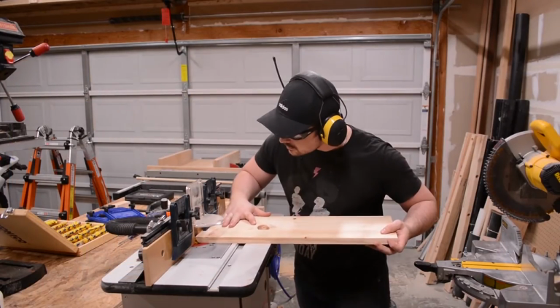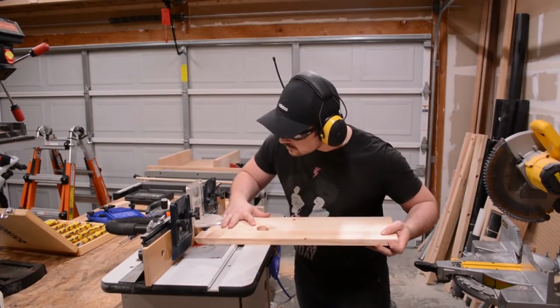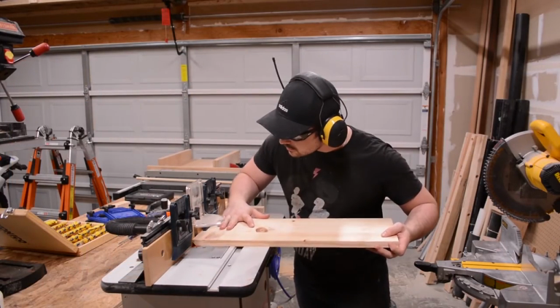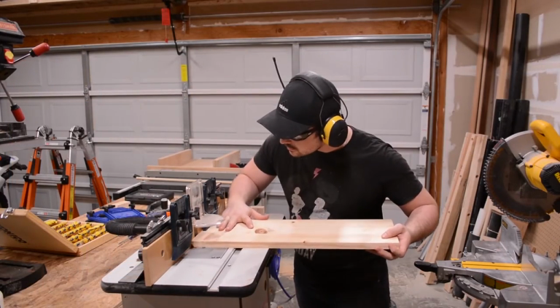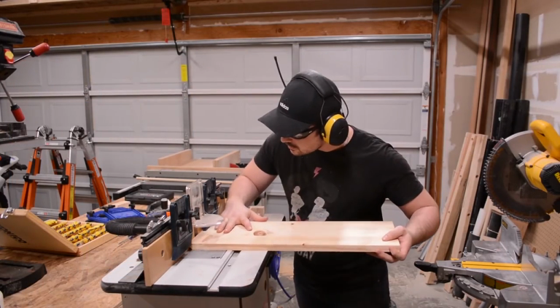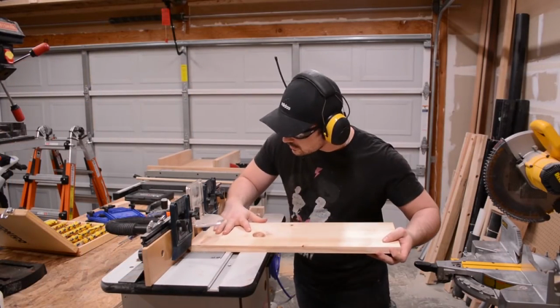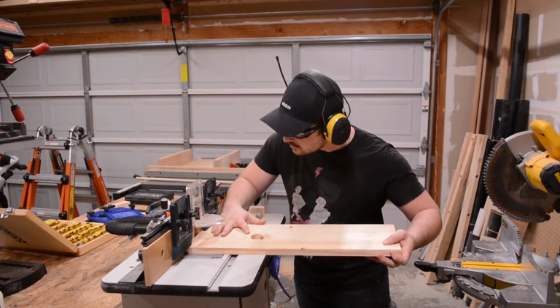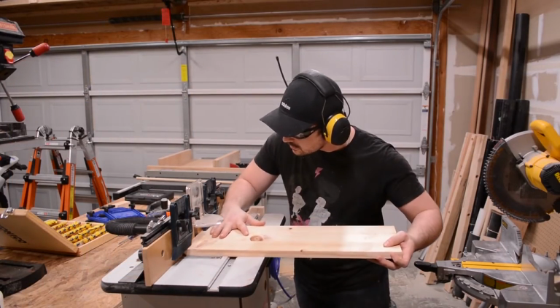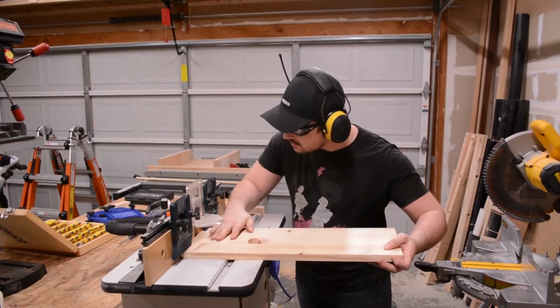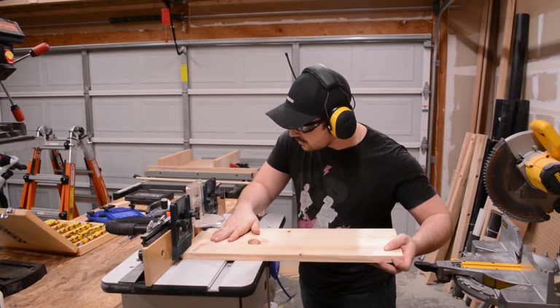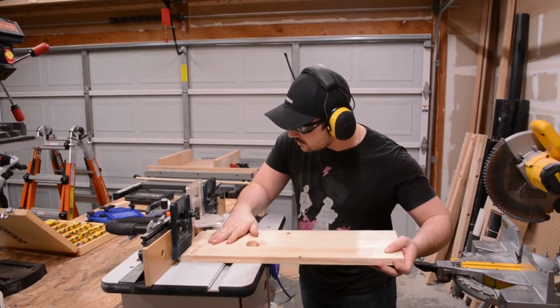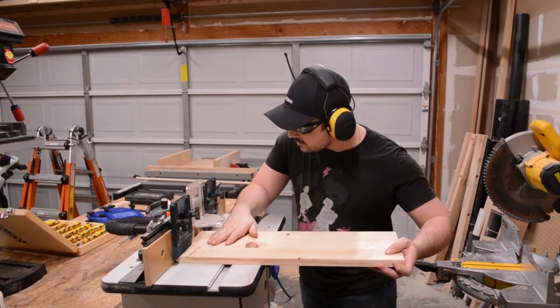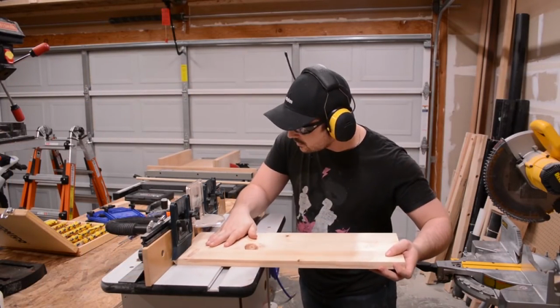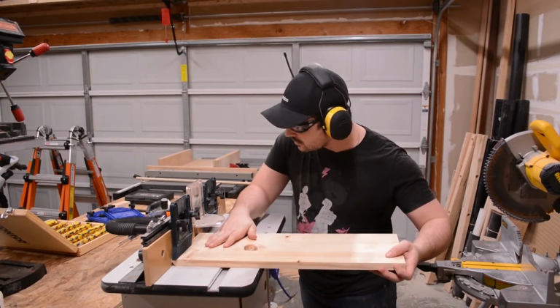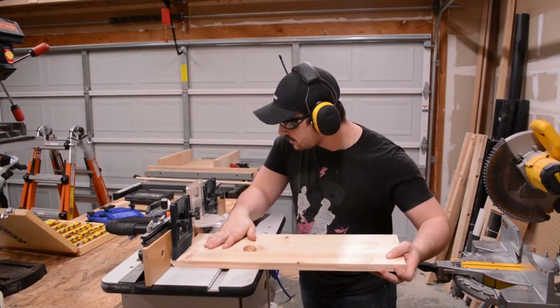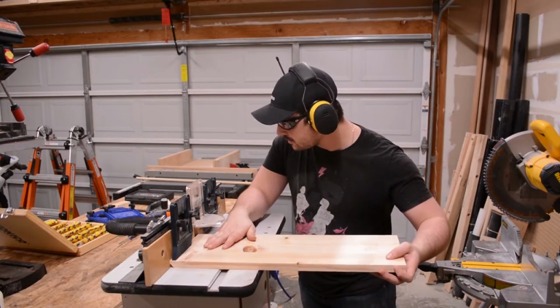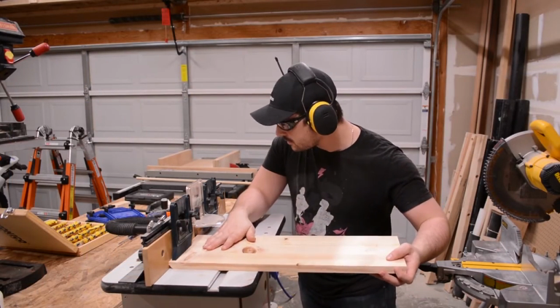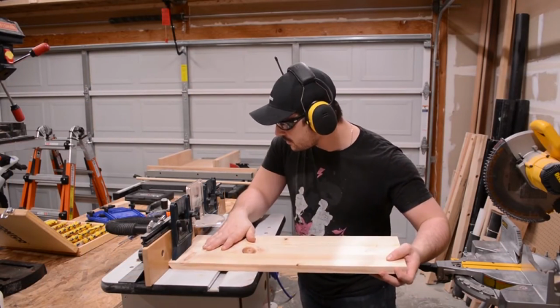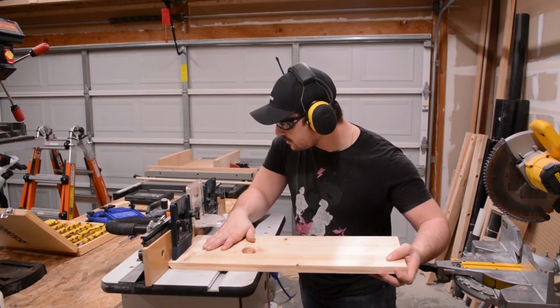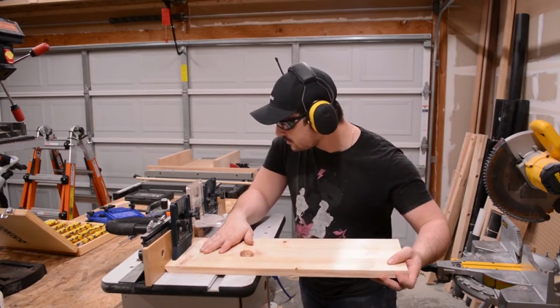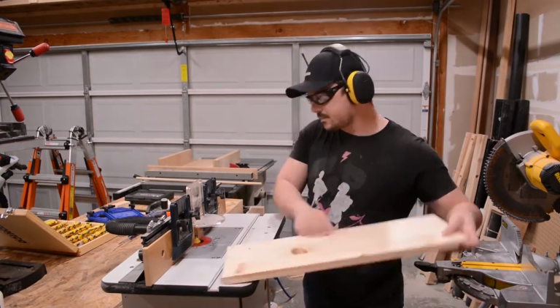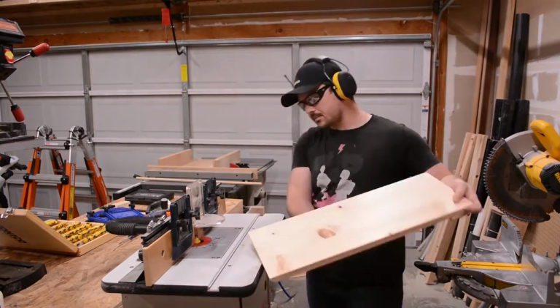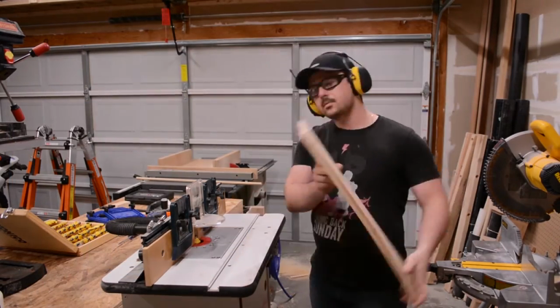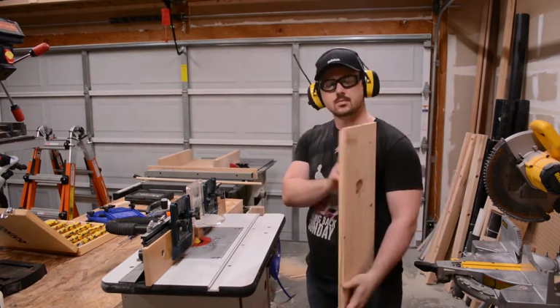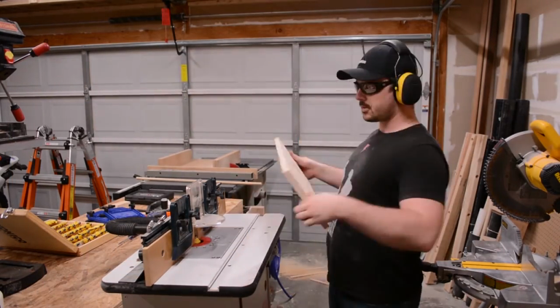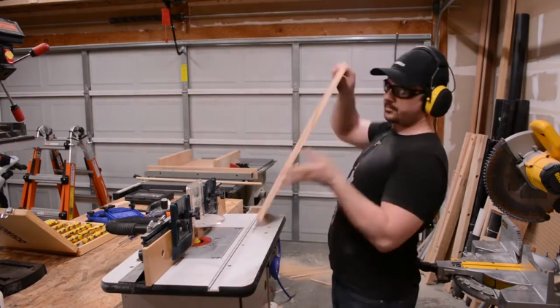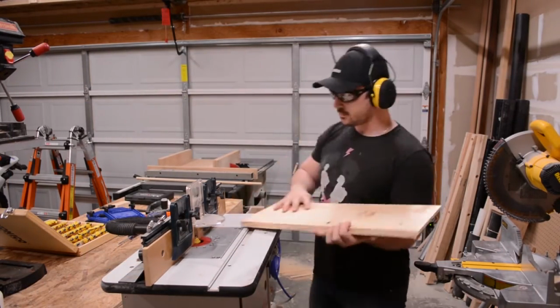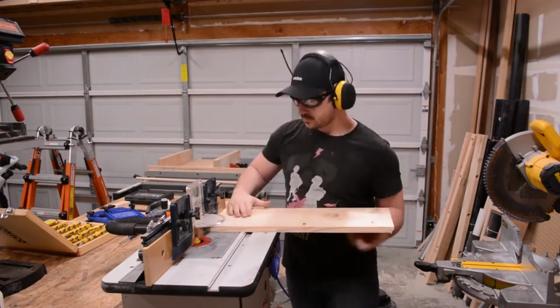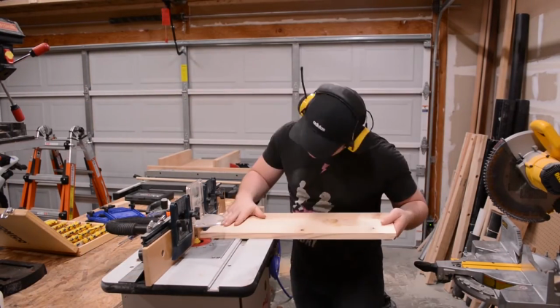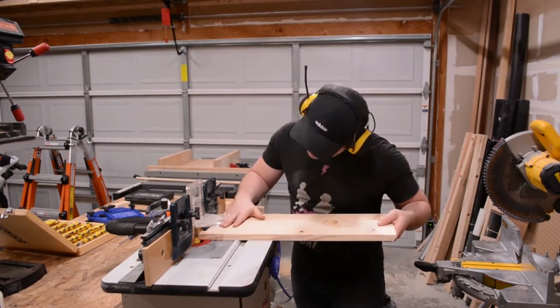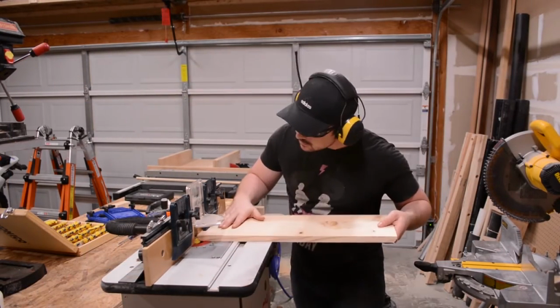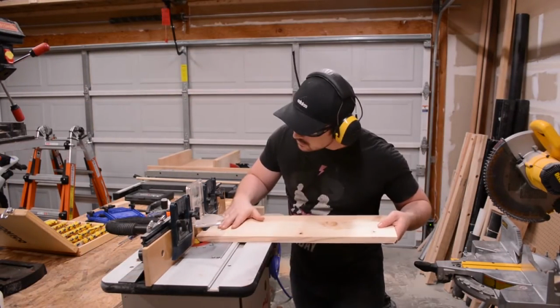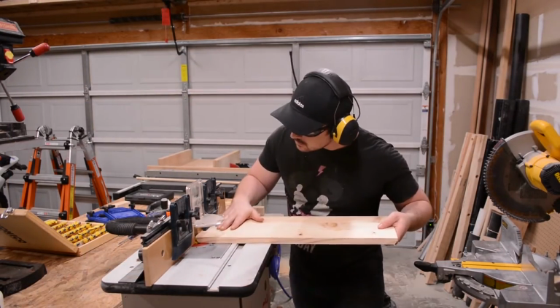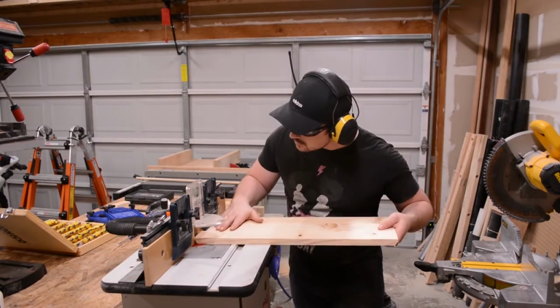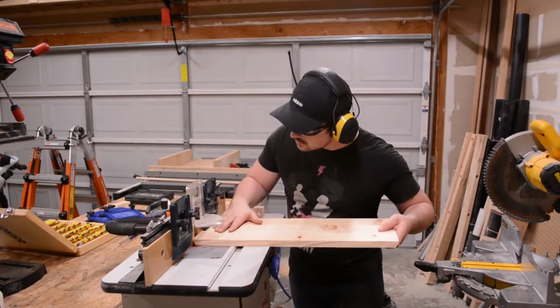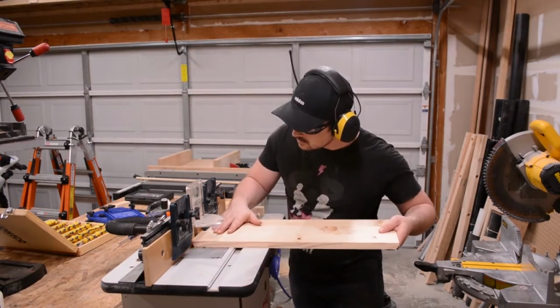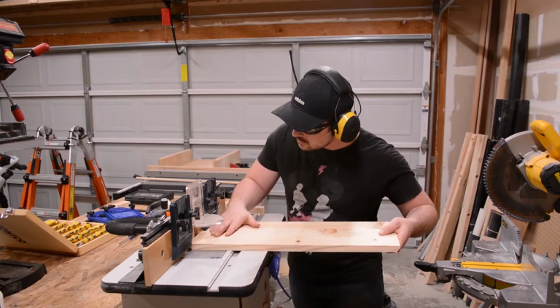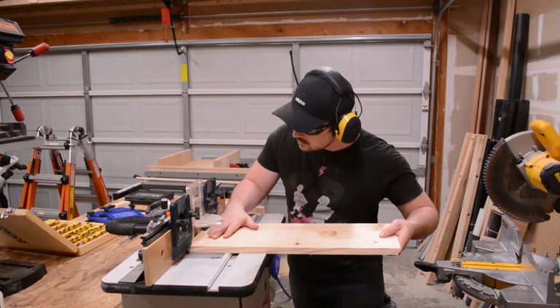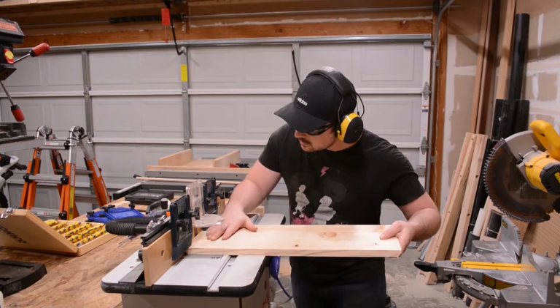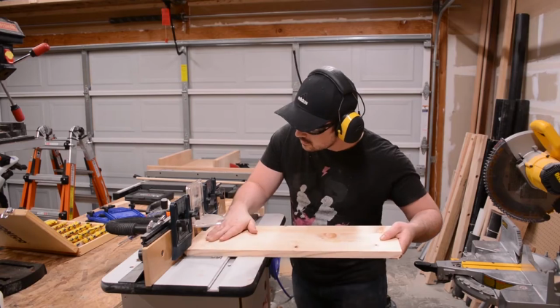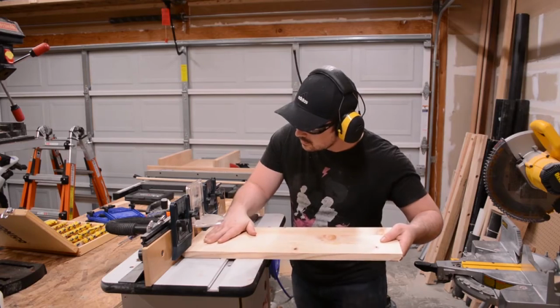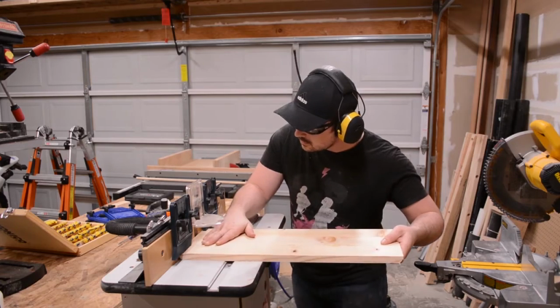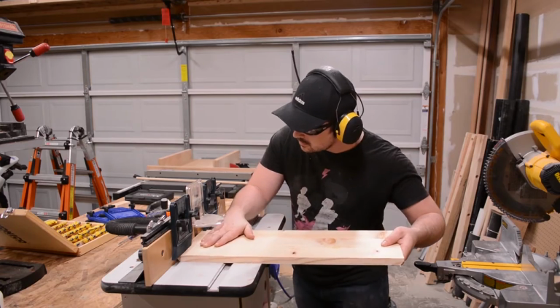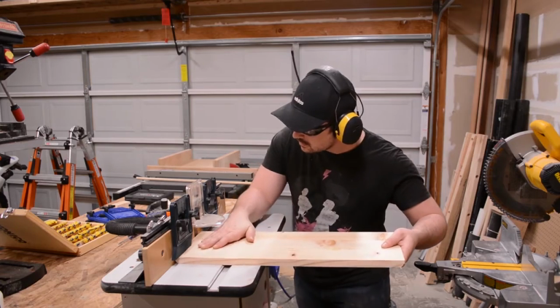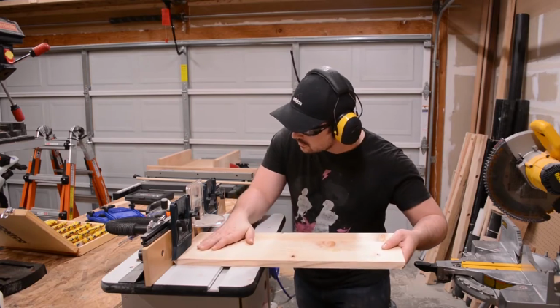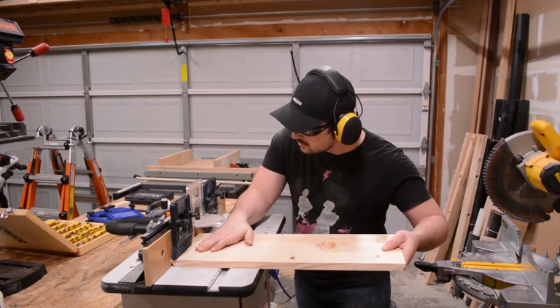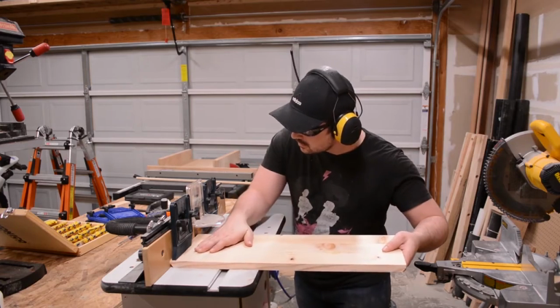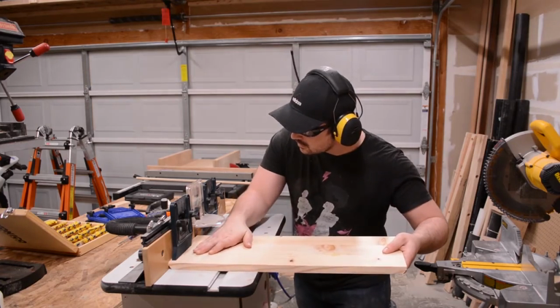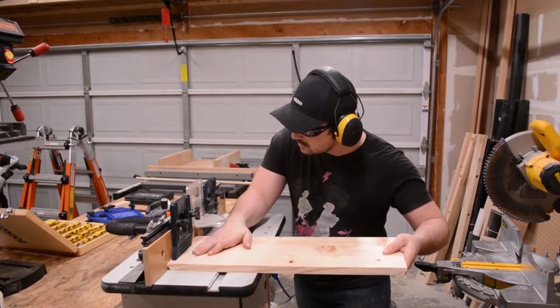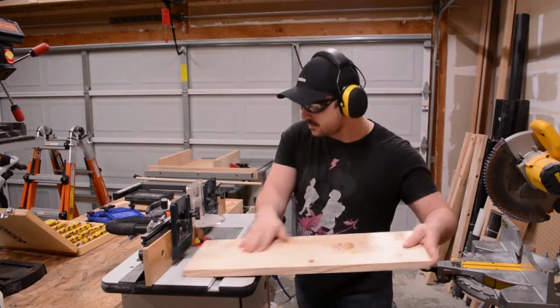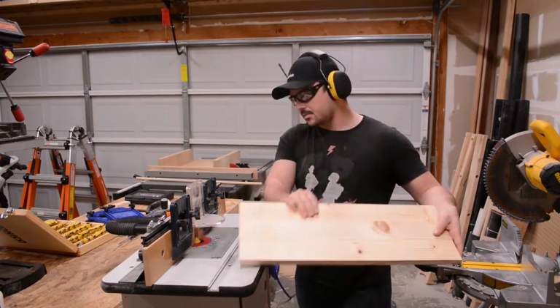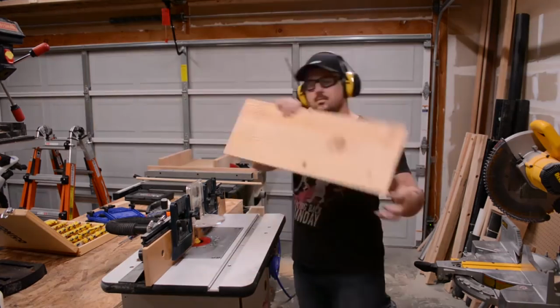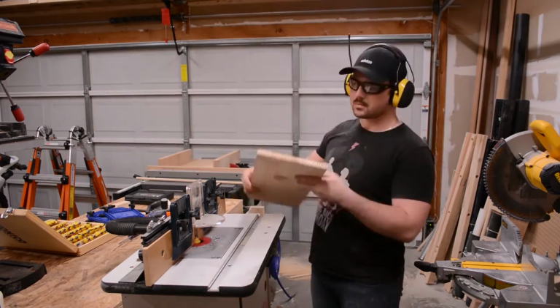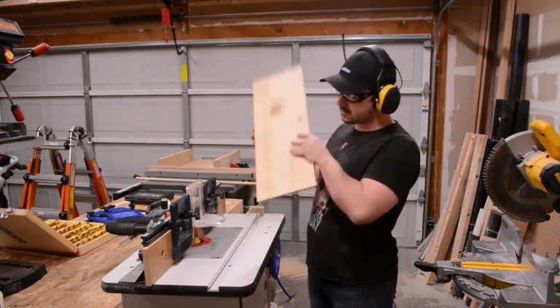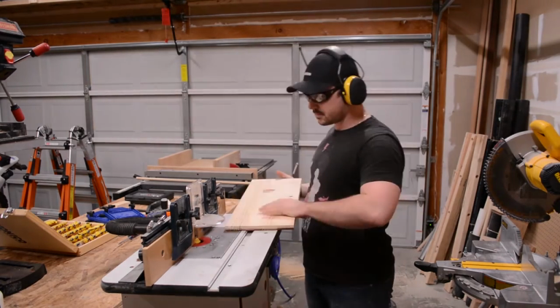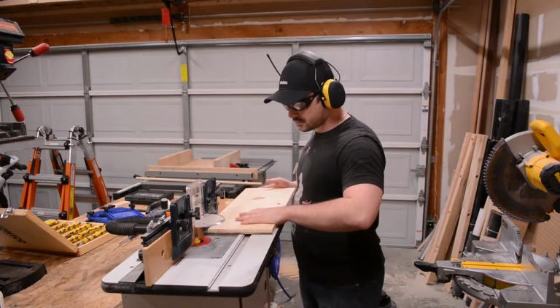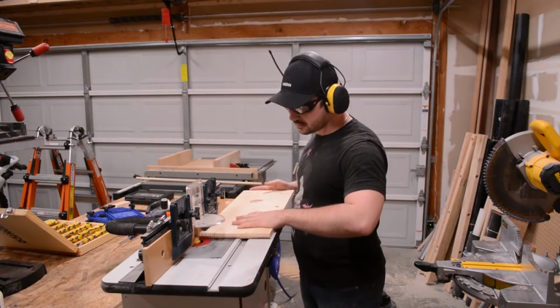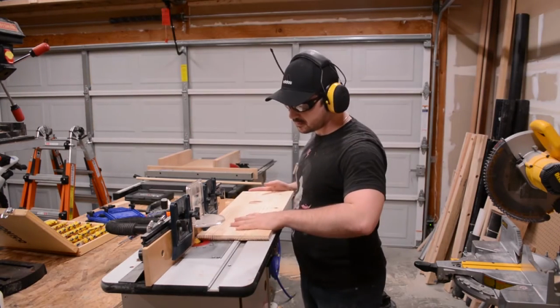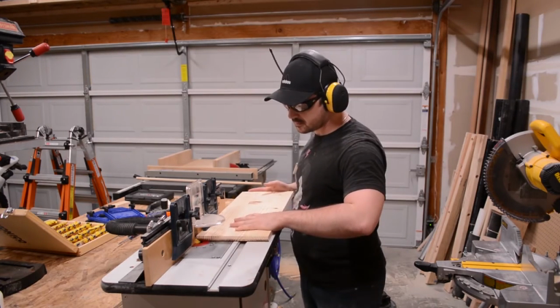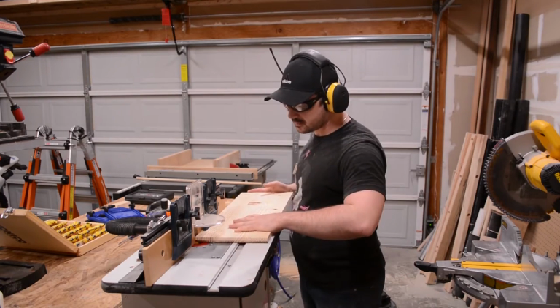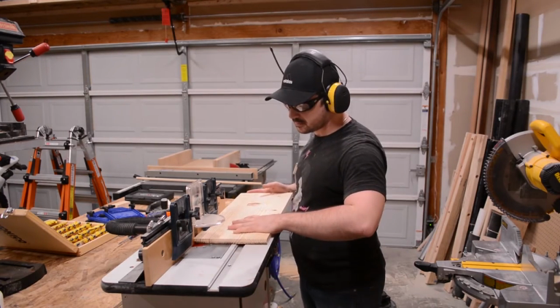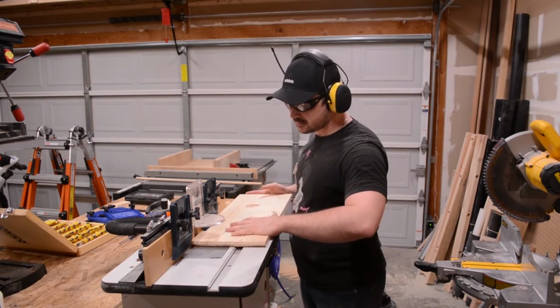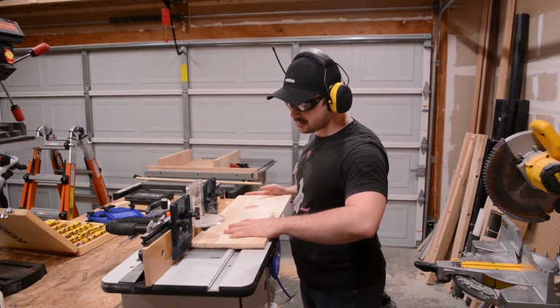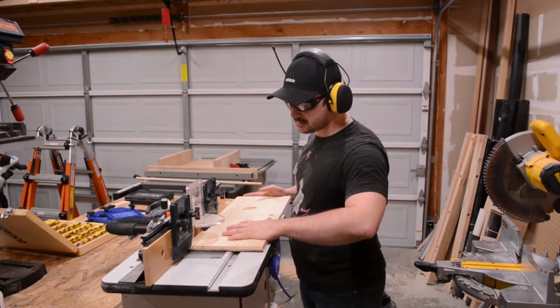To add a decorative element to the panel, I use an OG bit to route a profile onto all four edges. I start with the end grain first to help prevent any blowout.